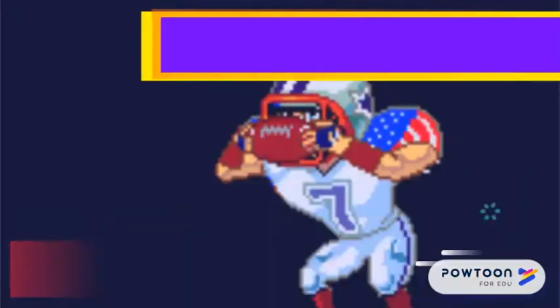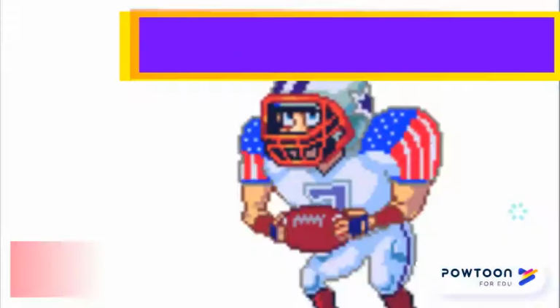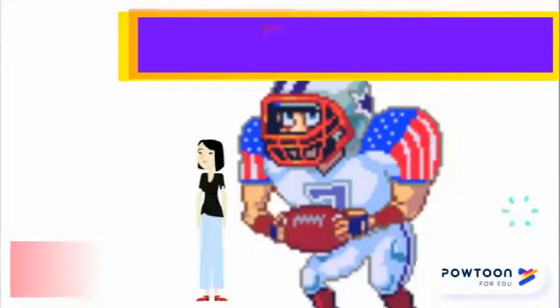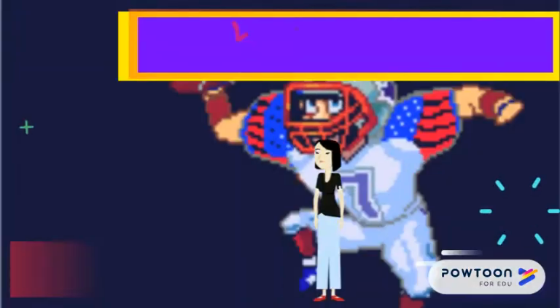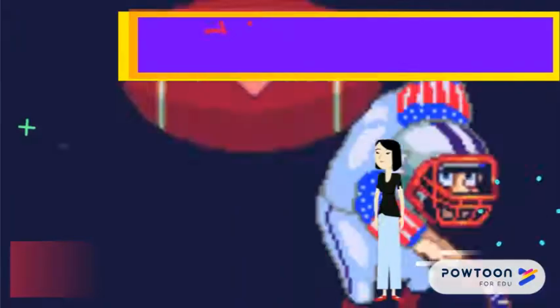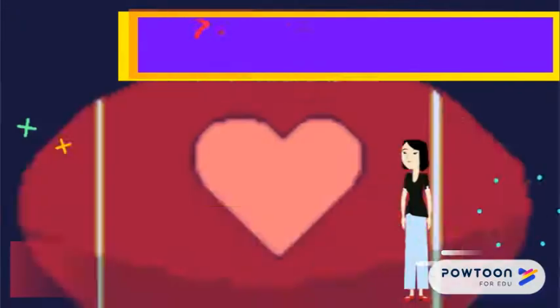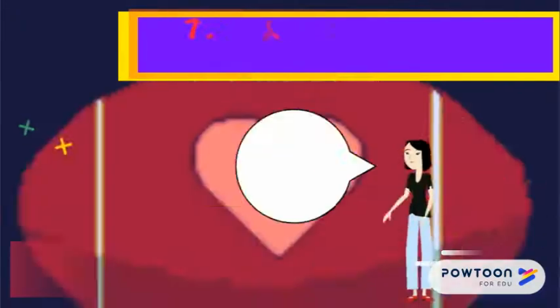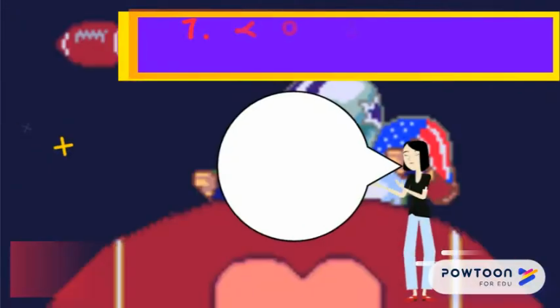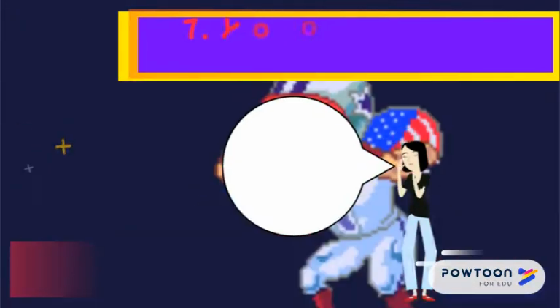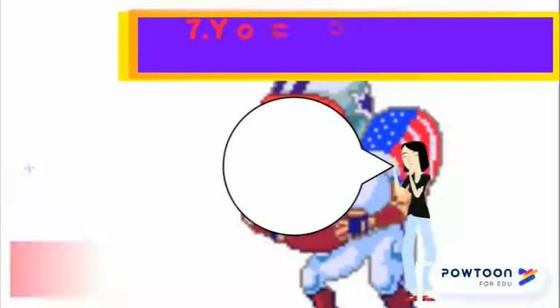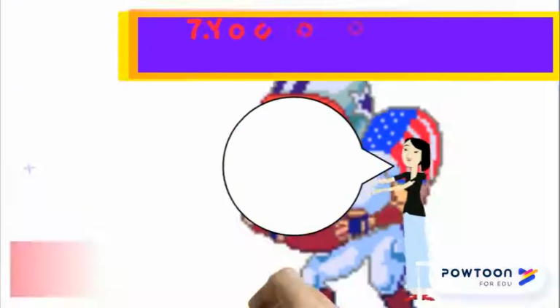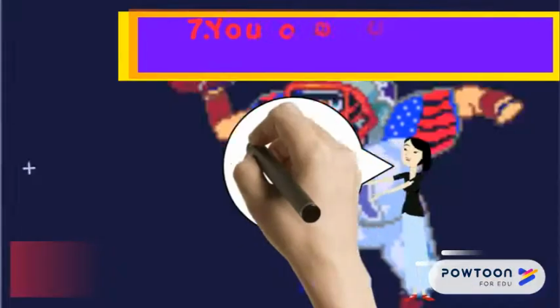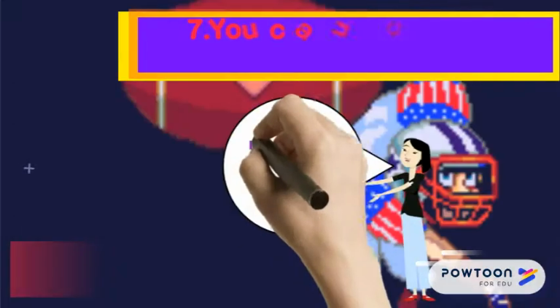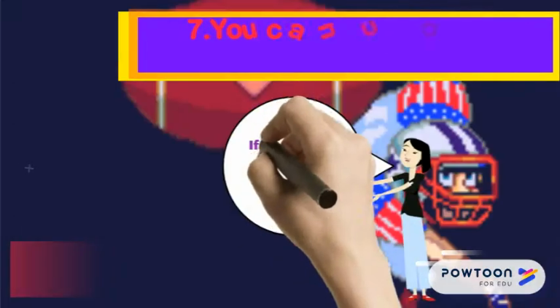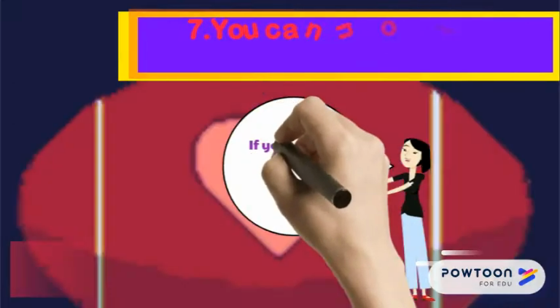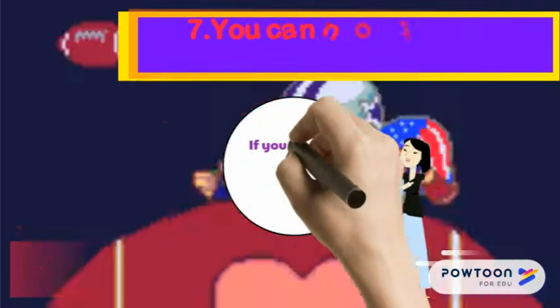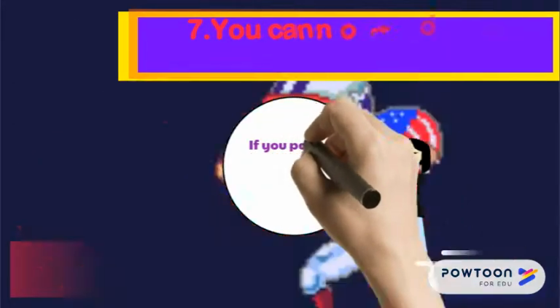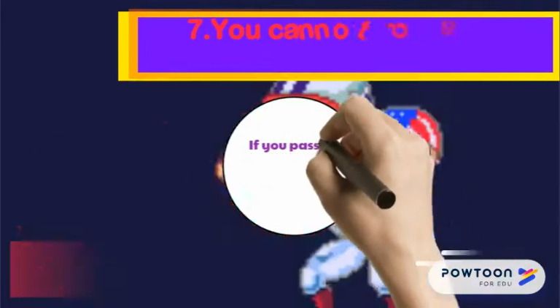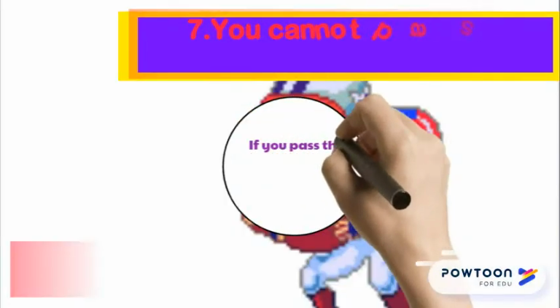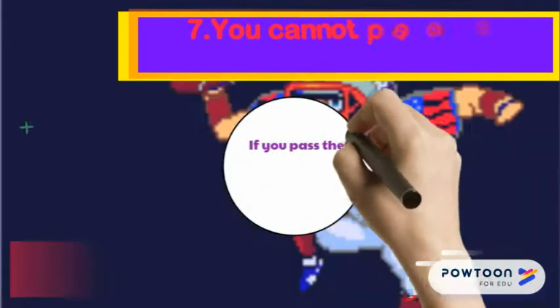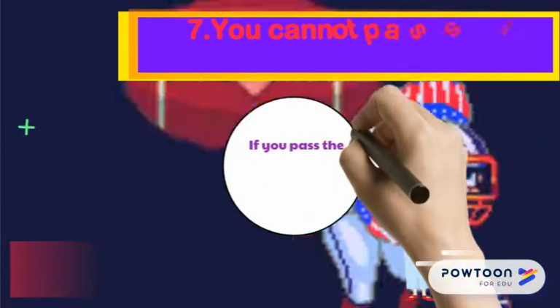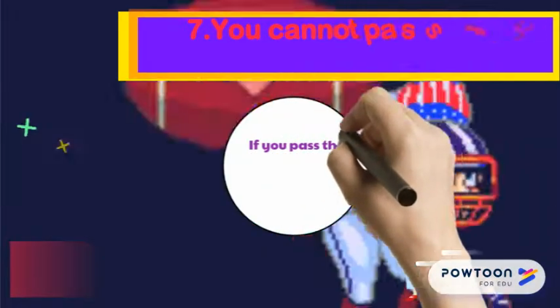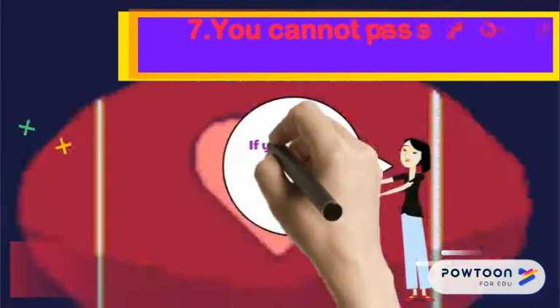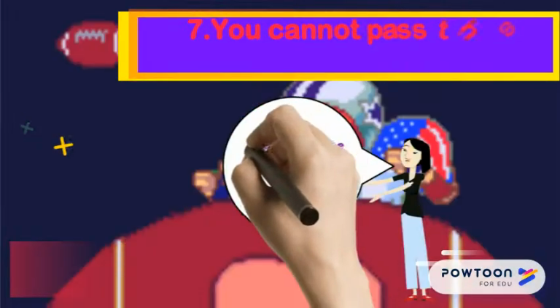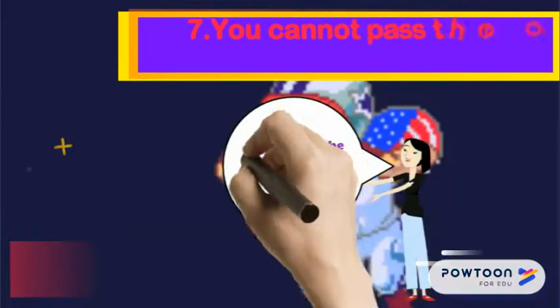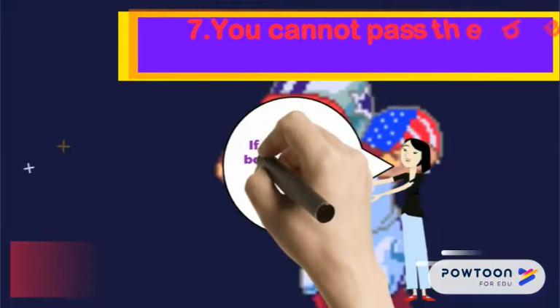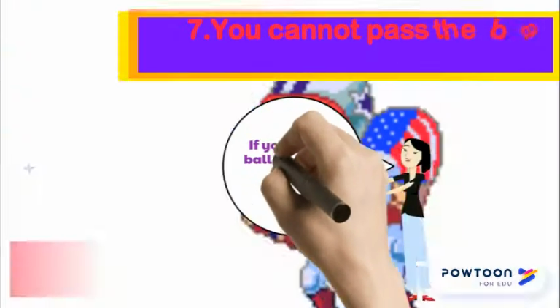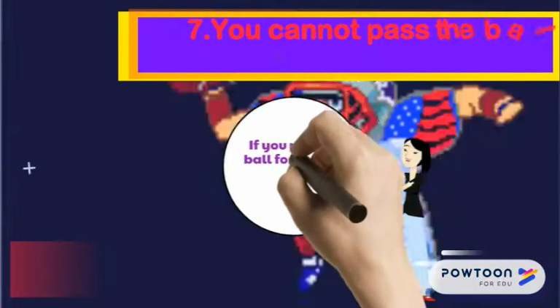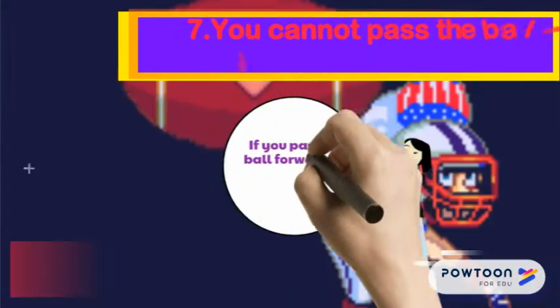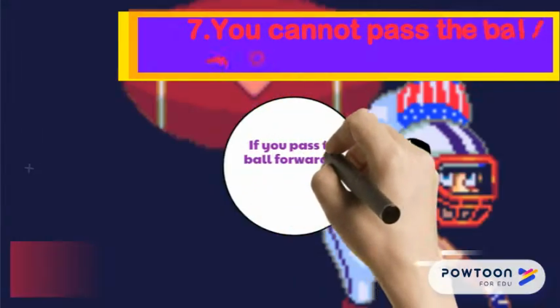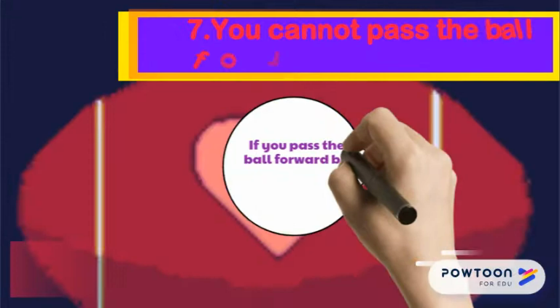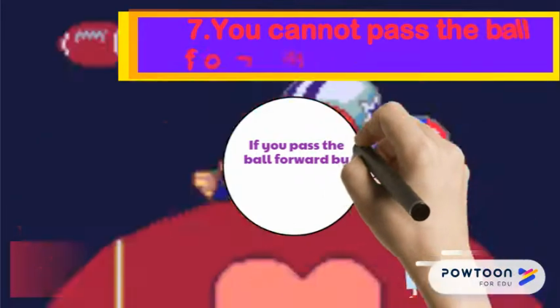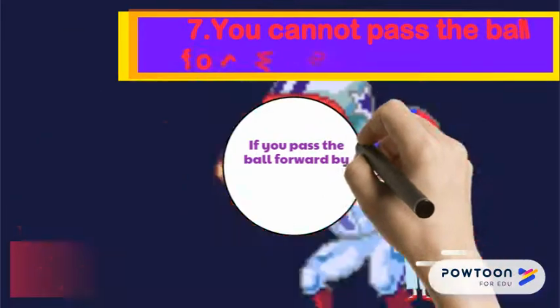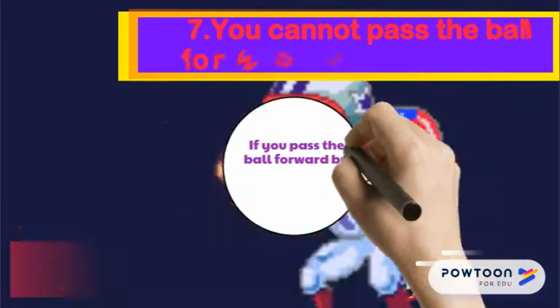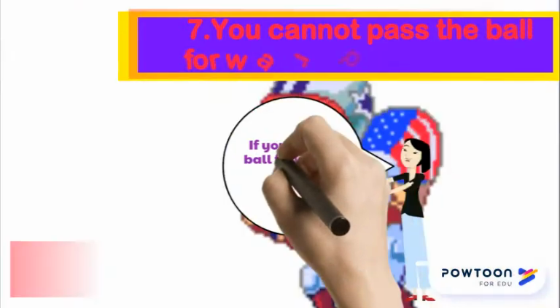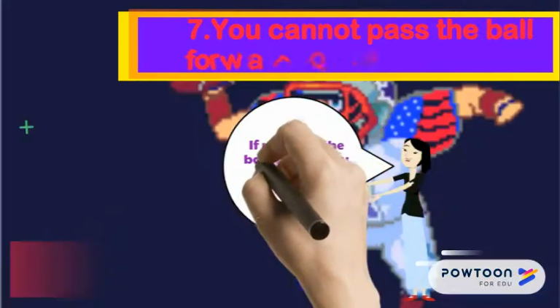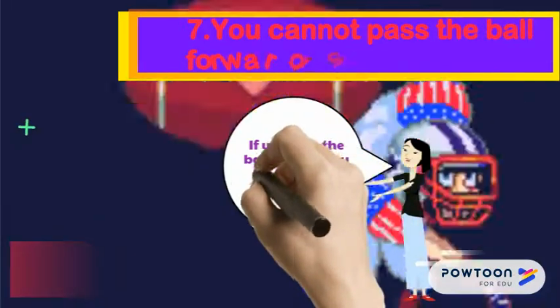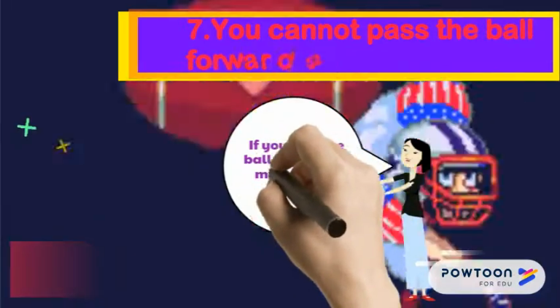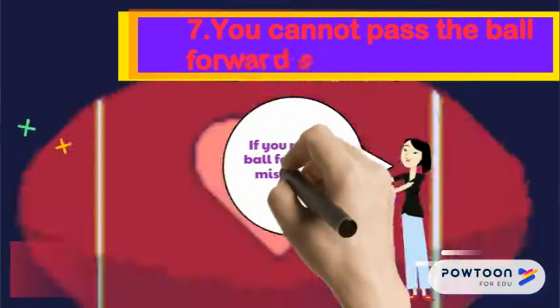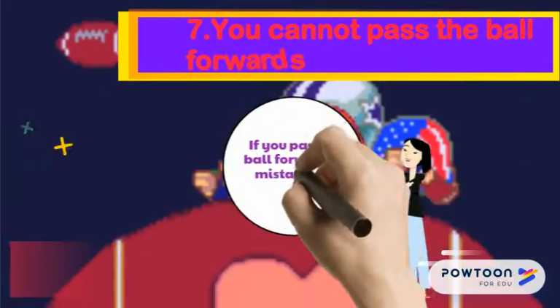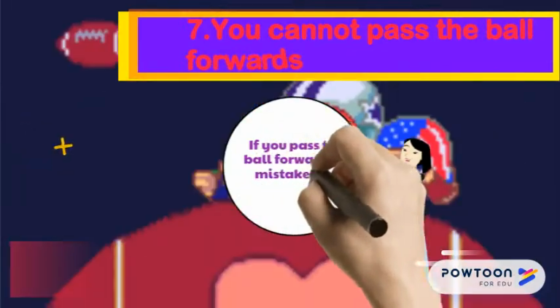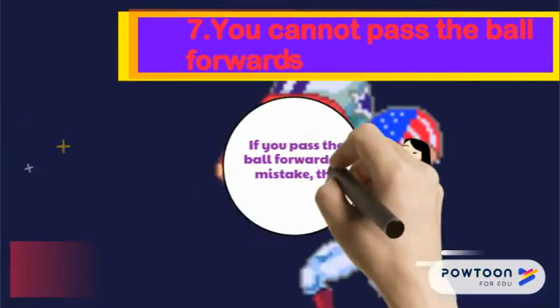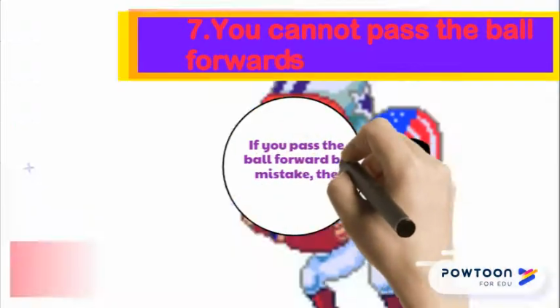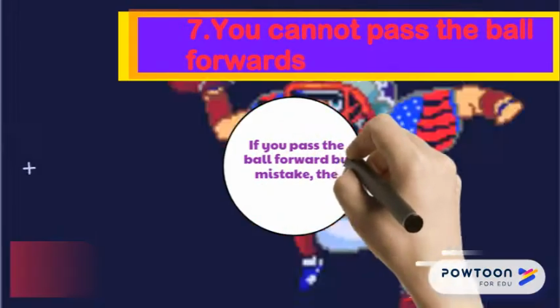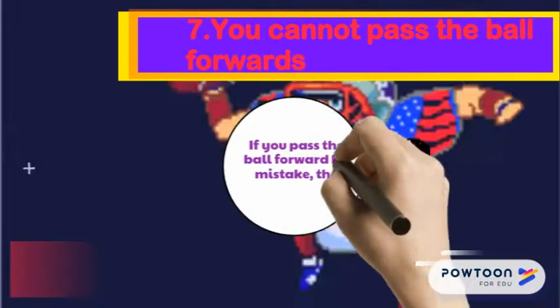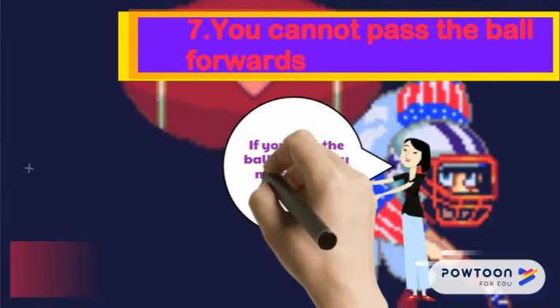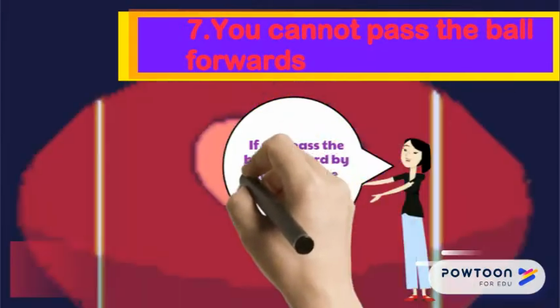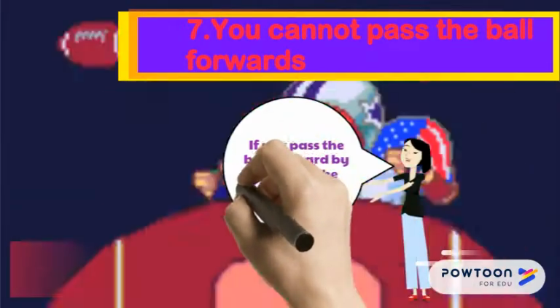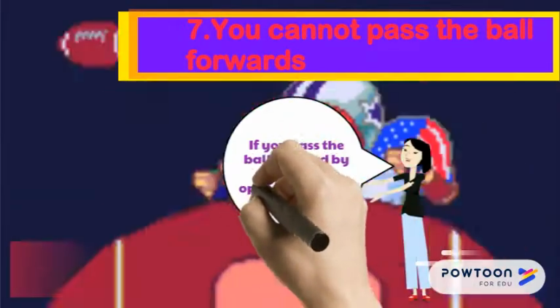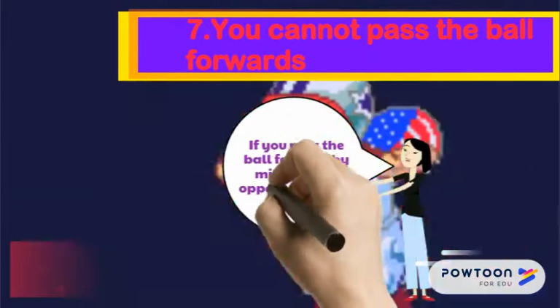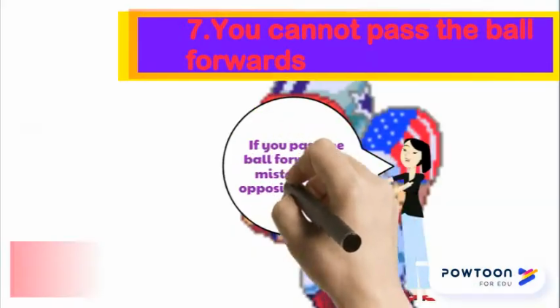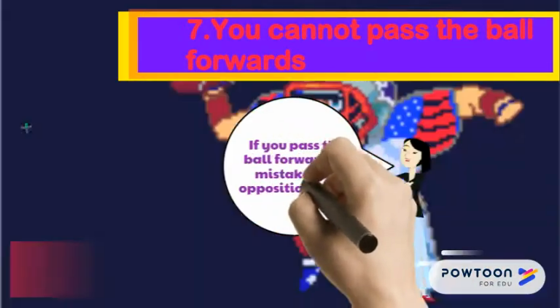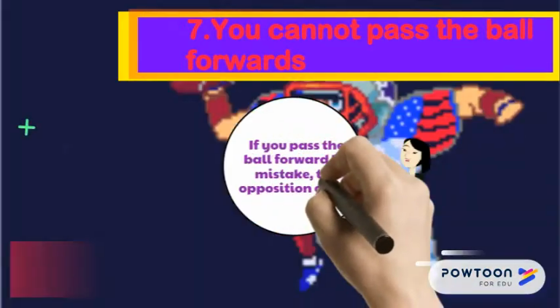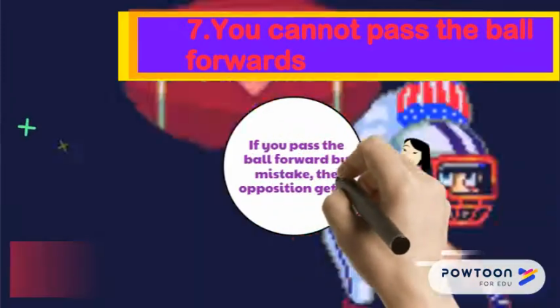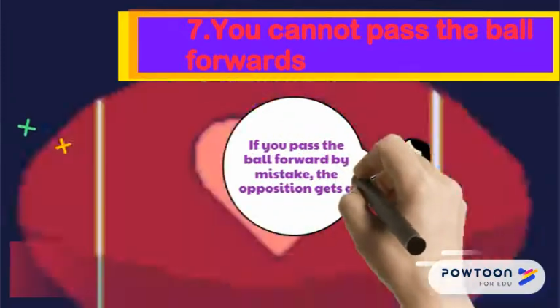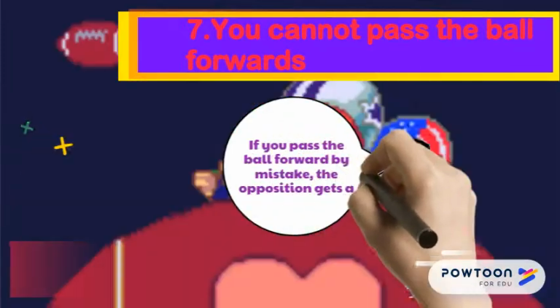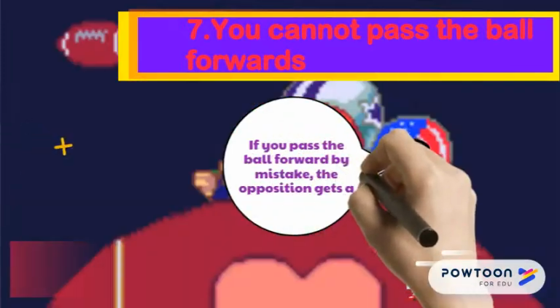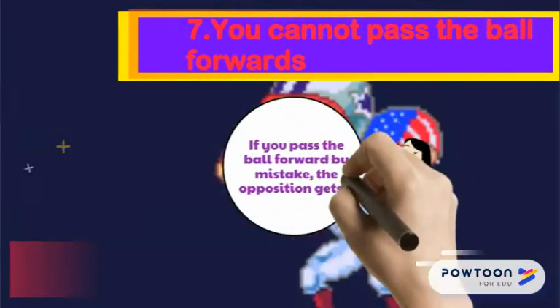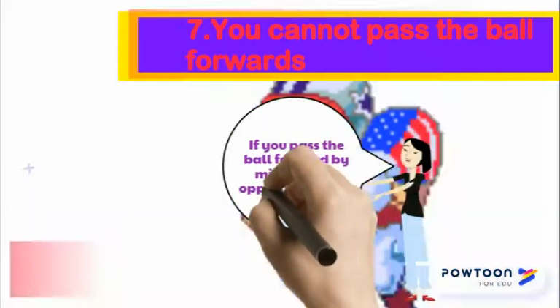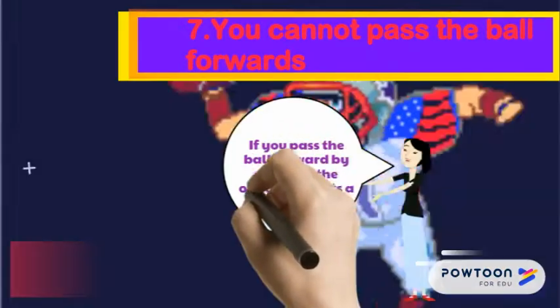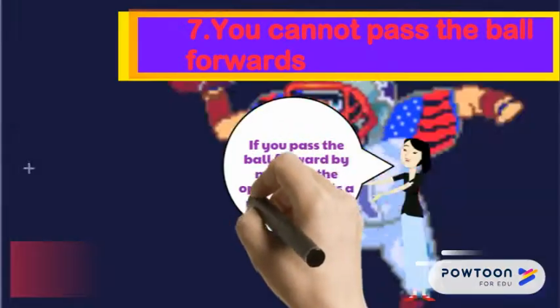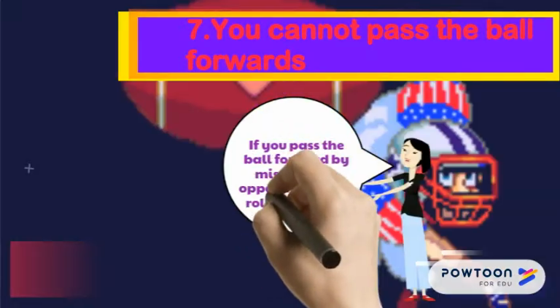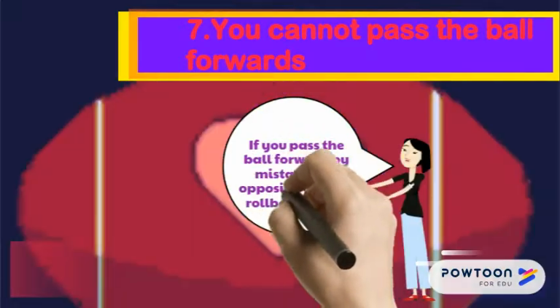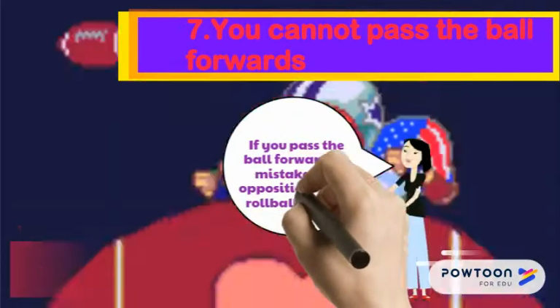You cannot pass the ball forward. If you pass the ball forward by mistake, the opposition gets the roll ball at that spot.